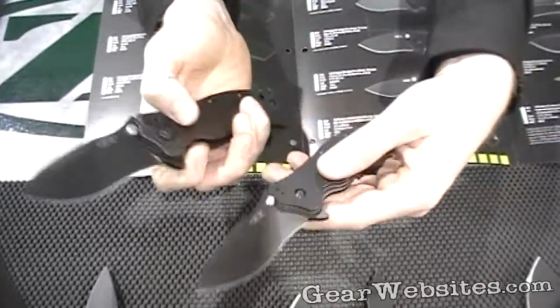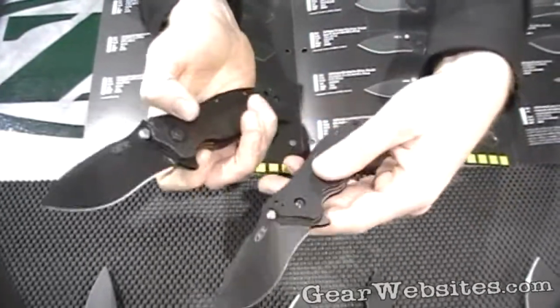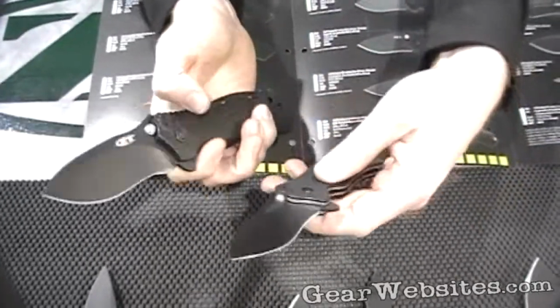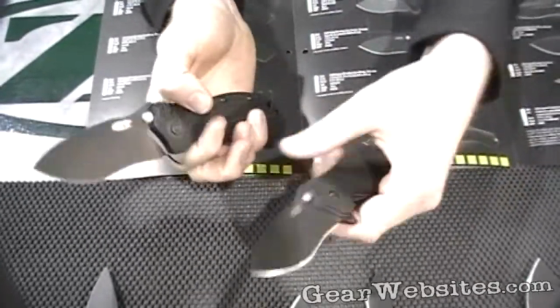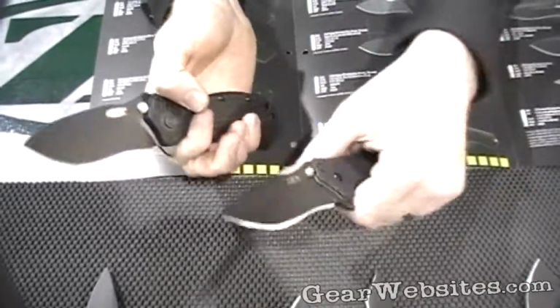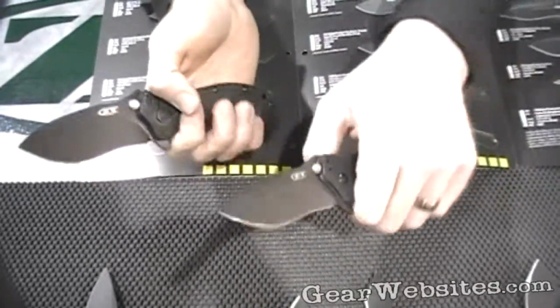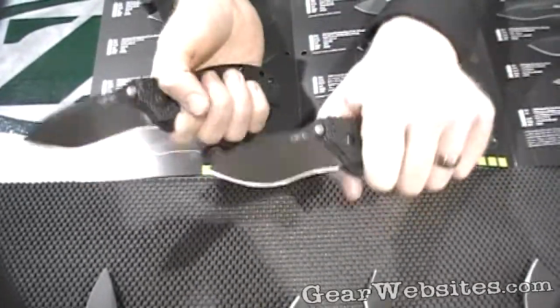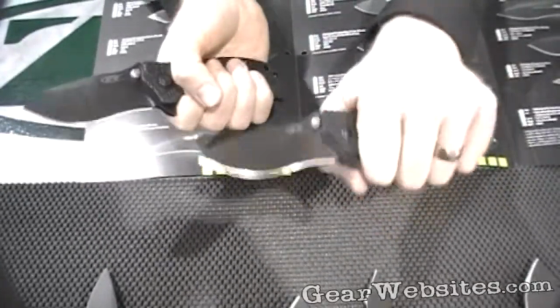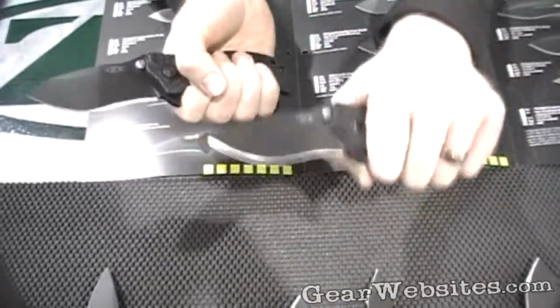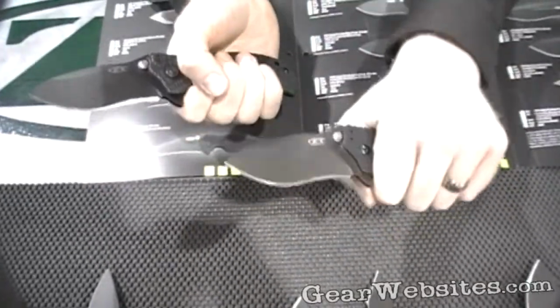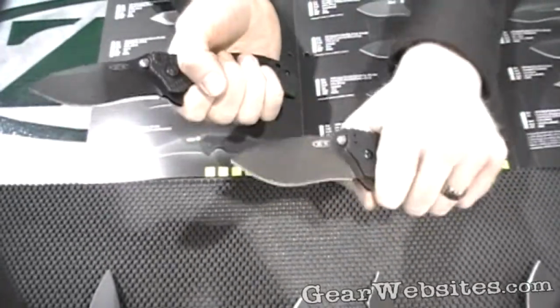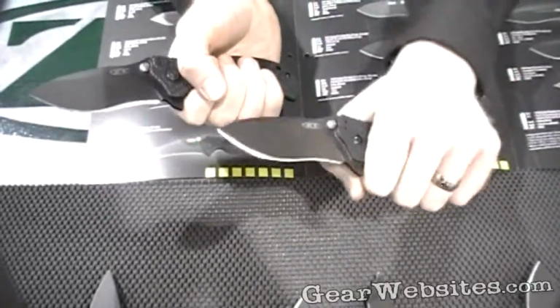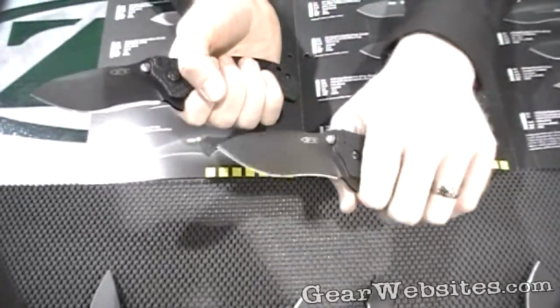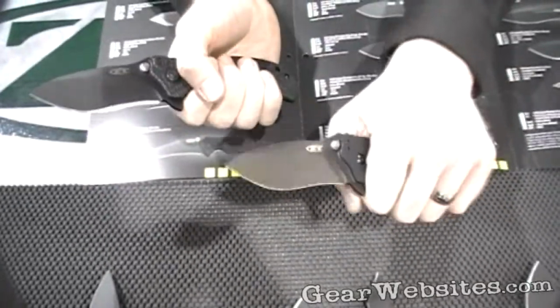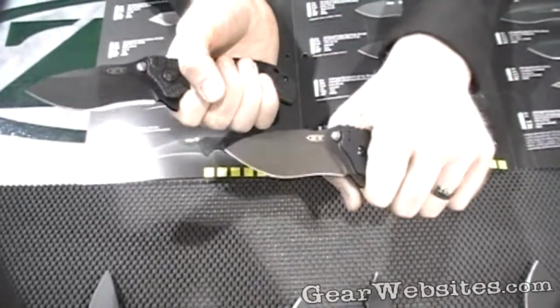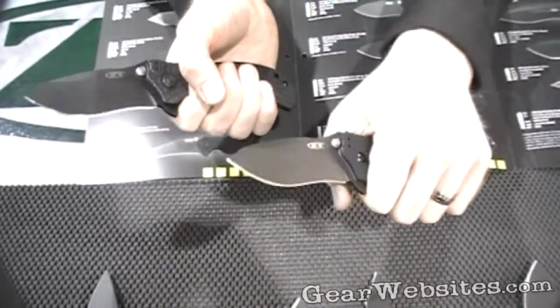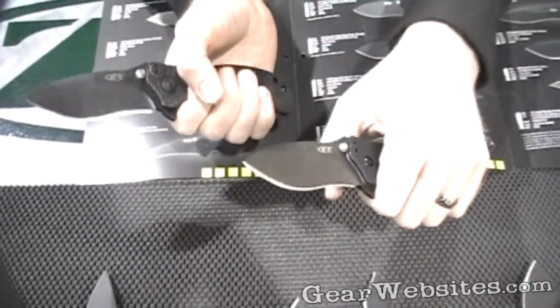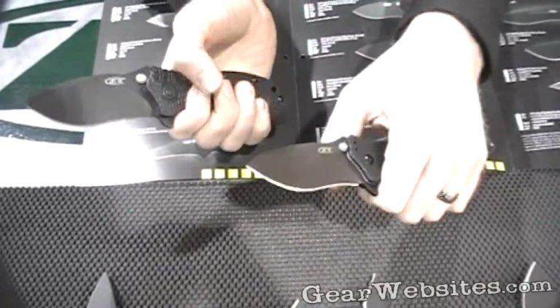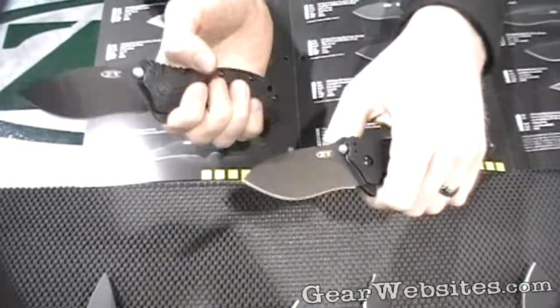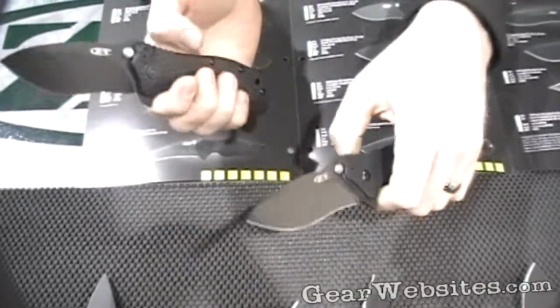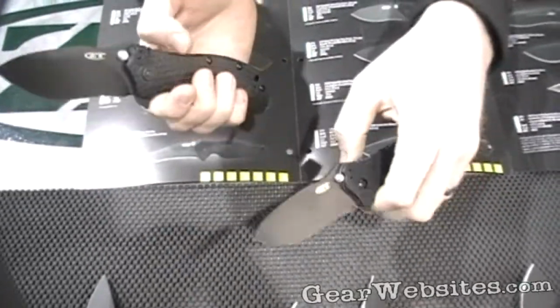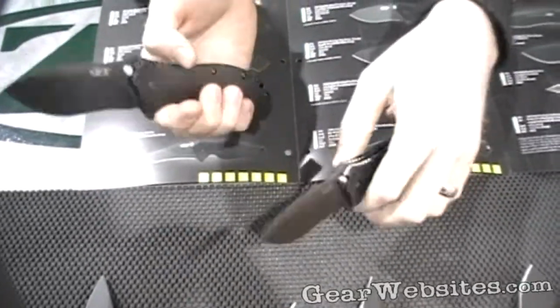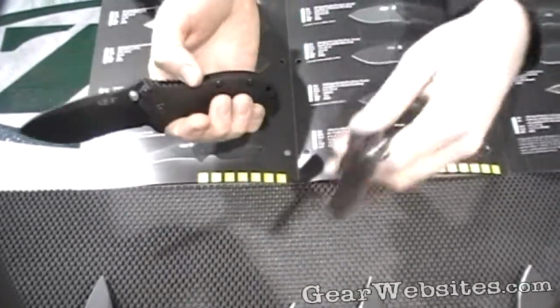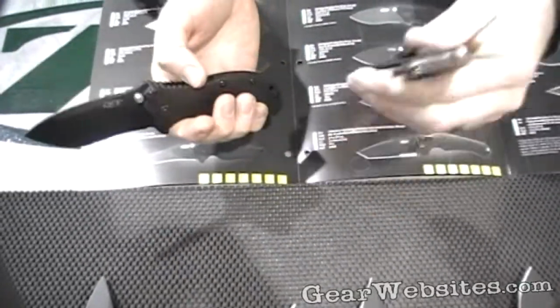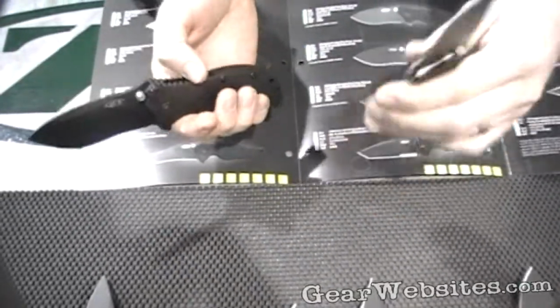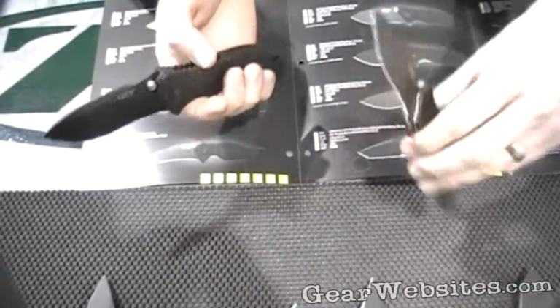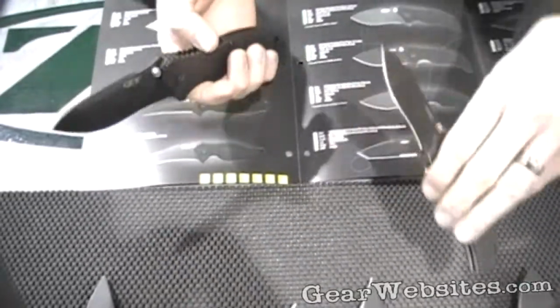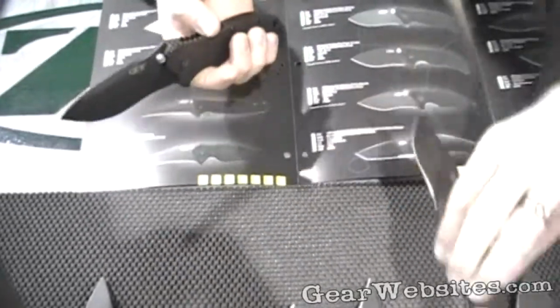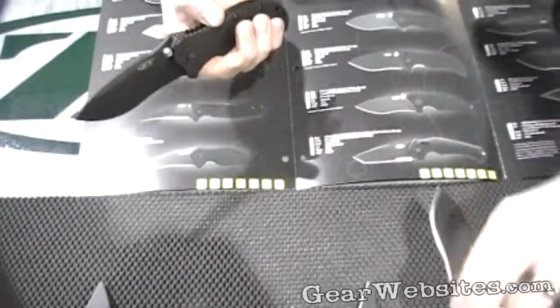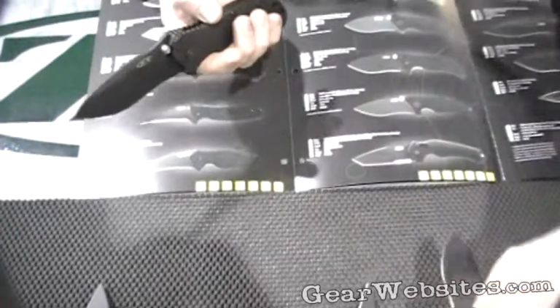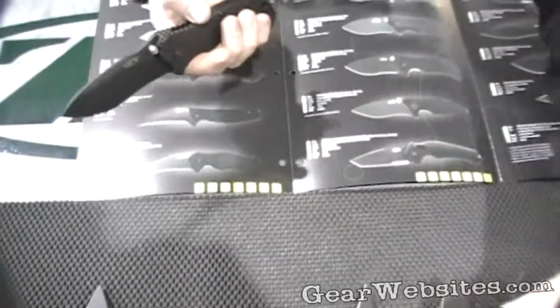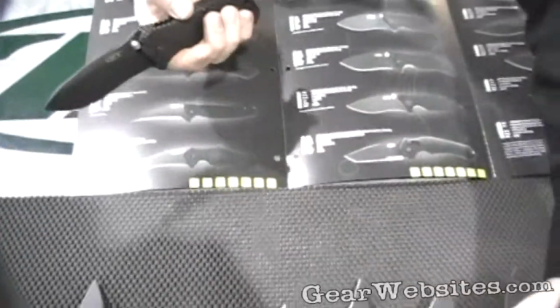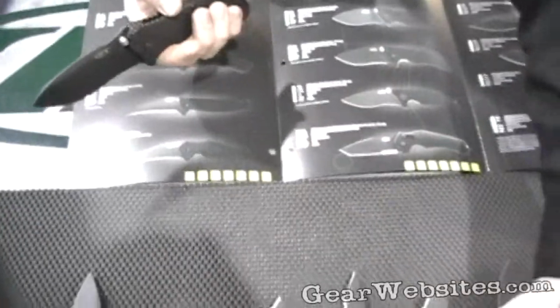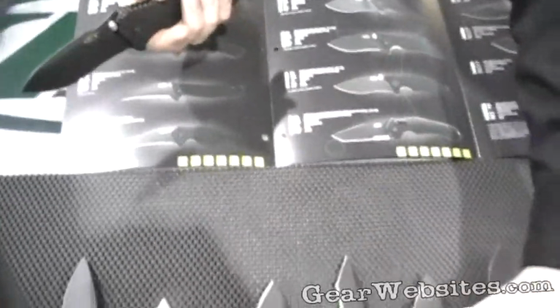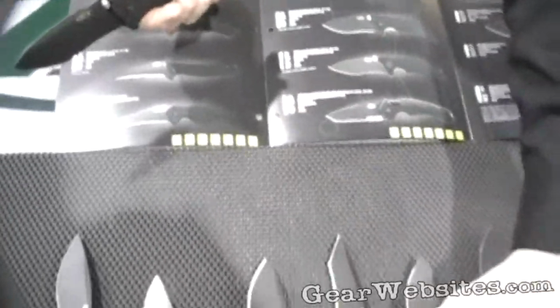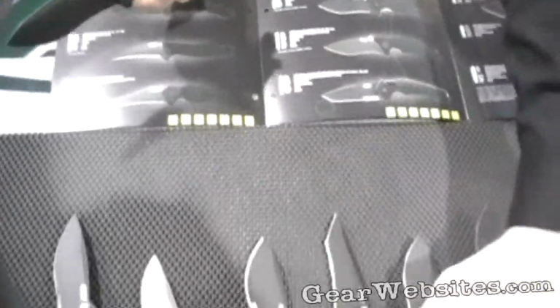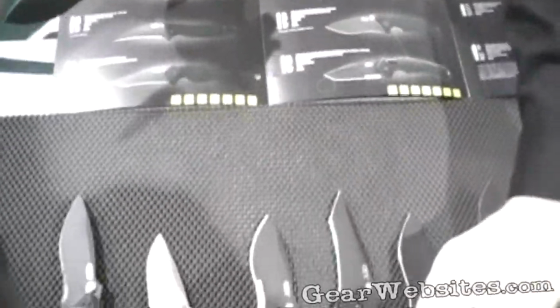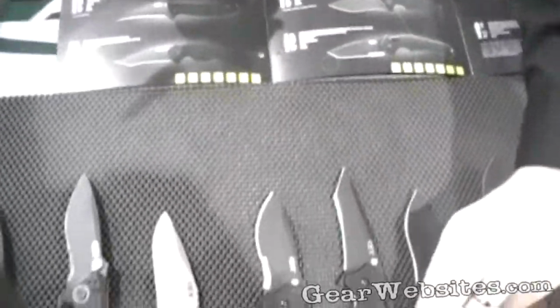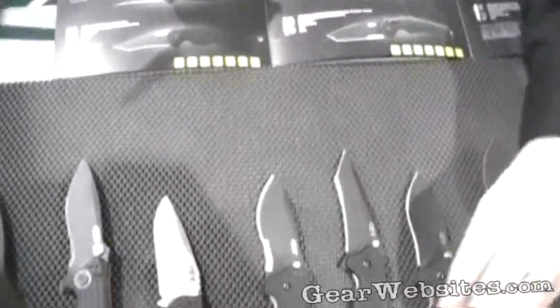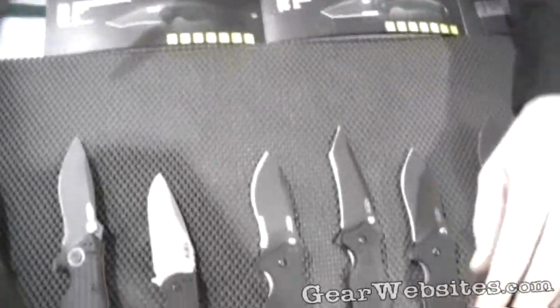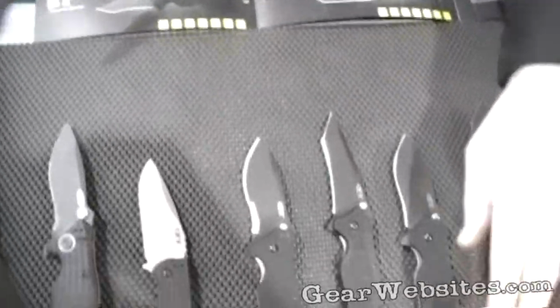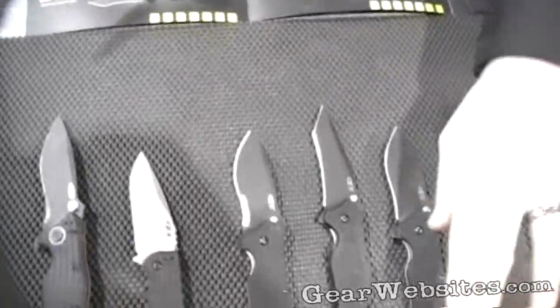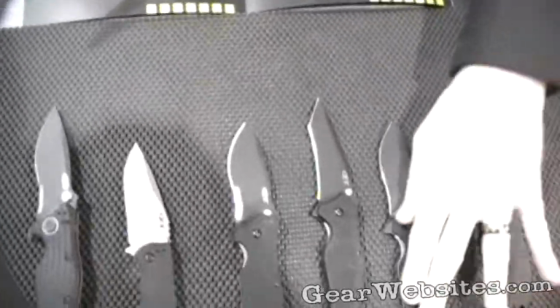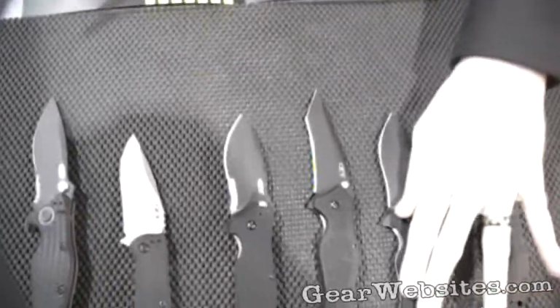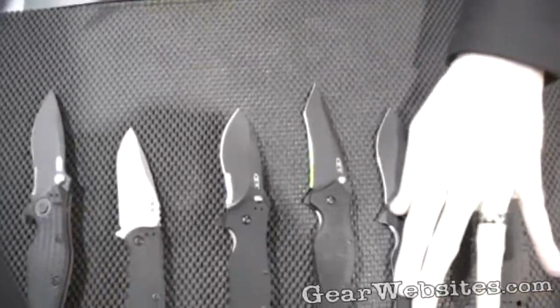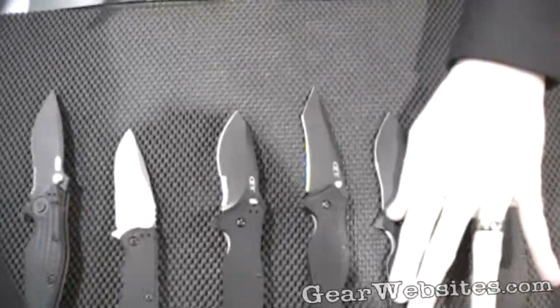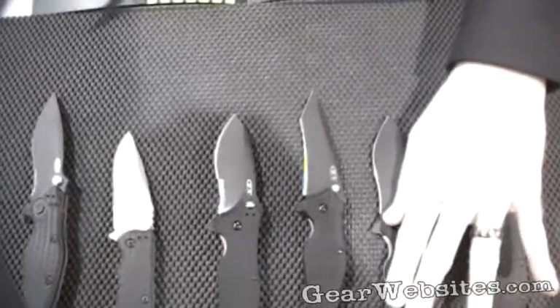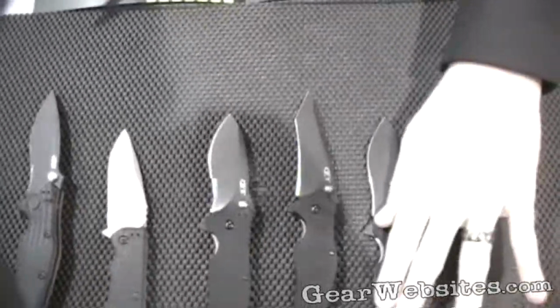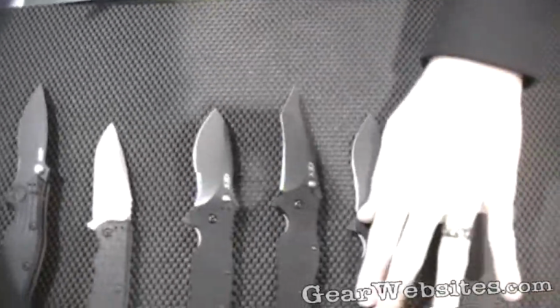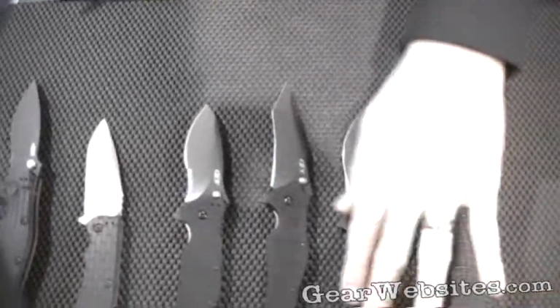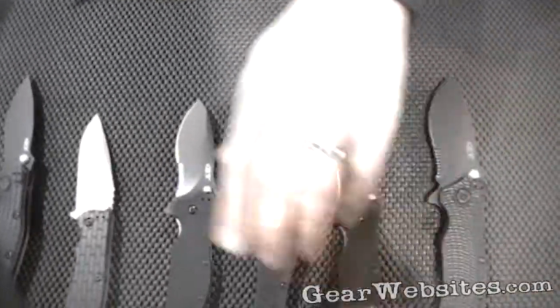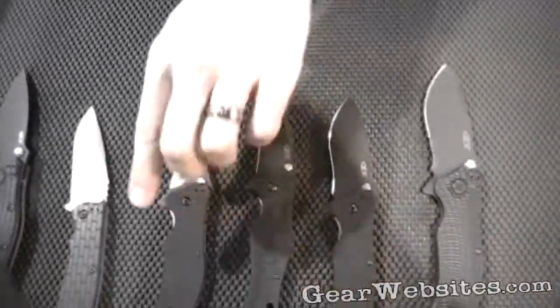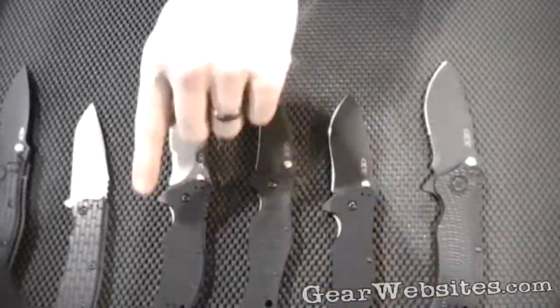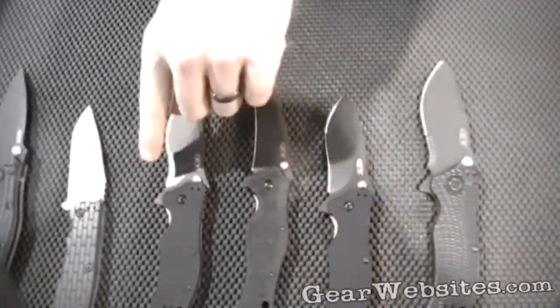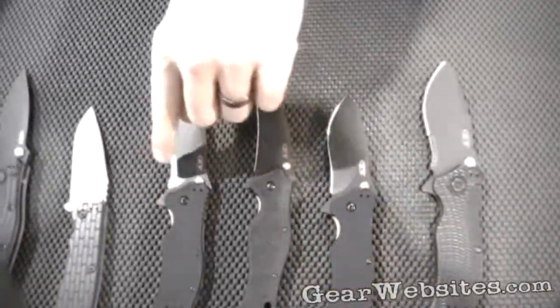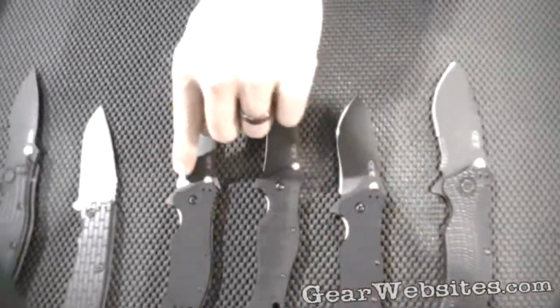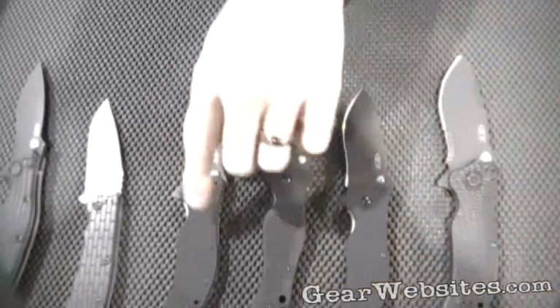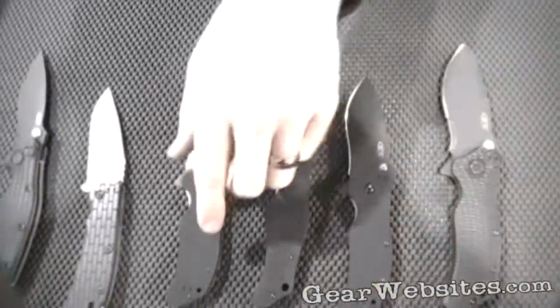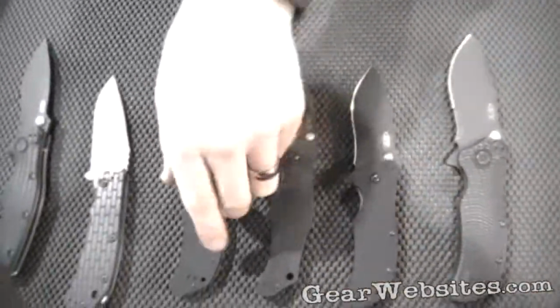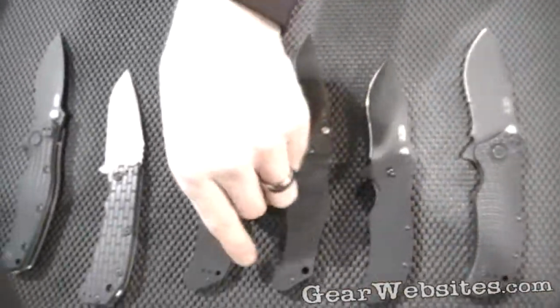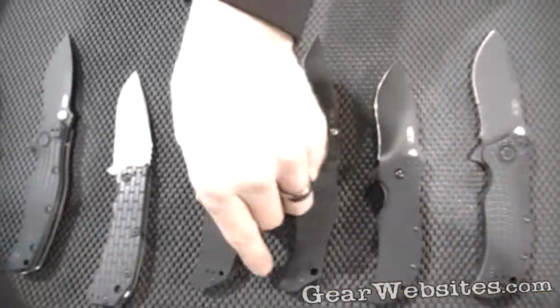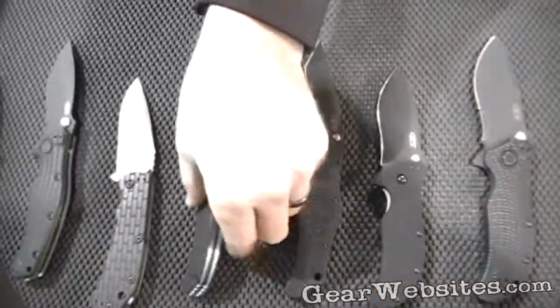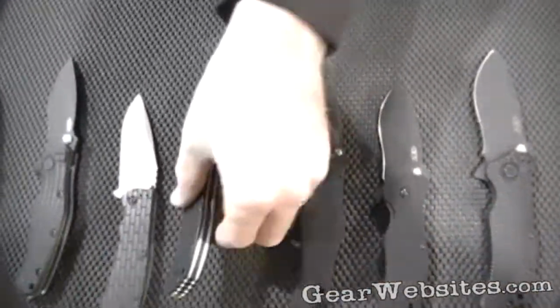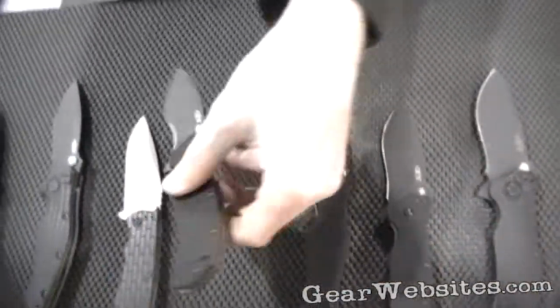It's a very solid, good little knife — a great value for the money. One of our top sellers. It's also available with a serrated blade as well.